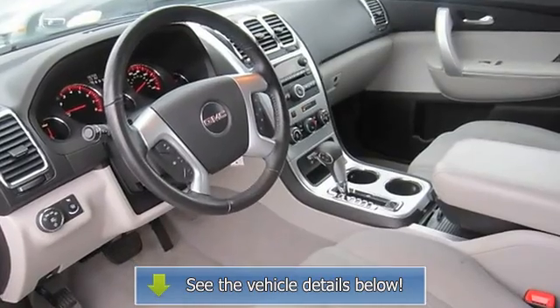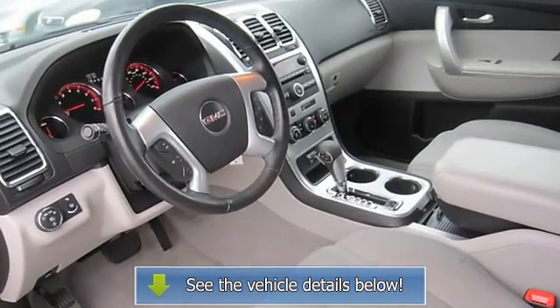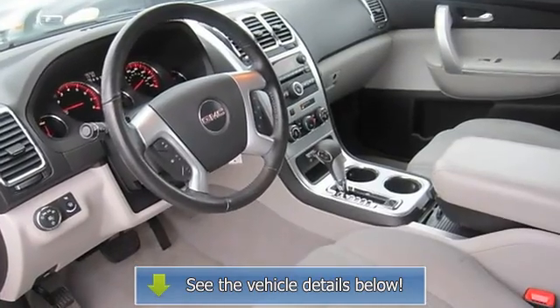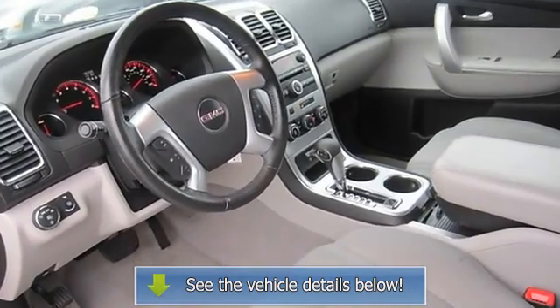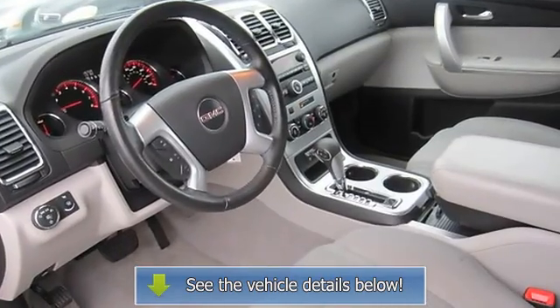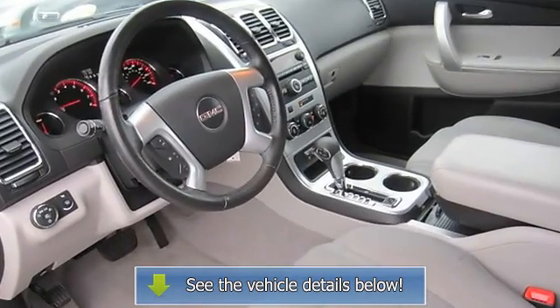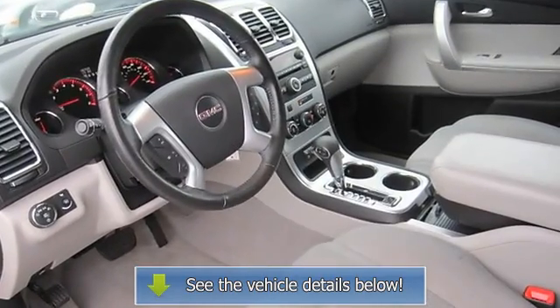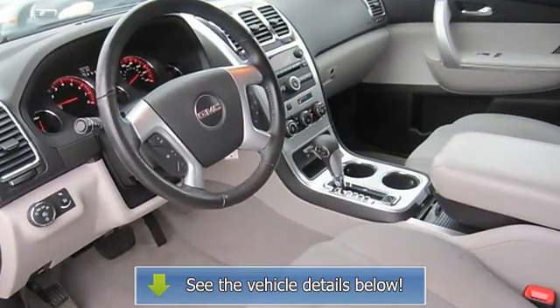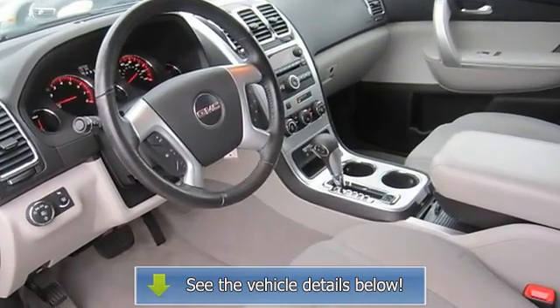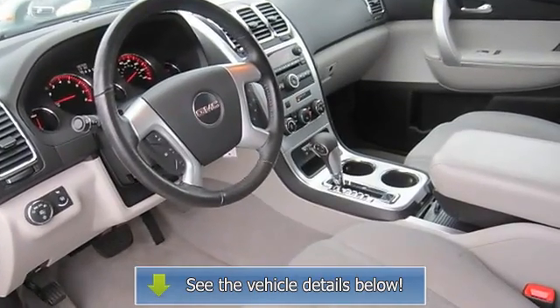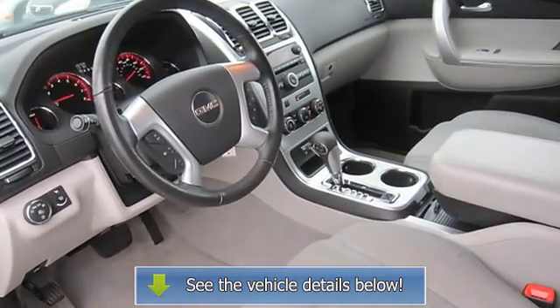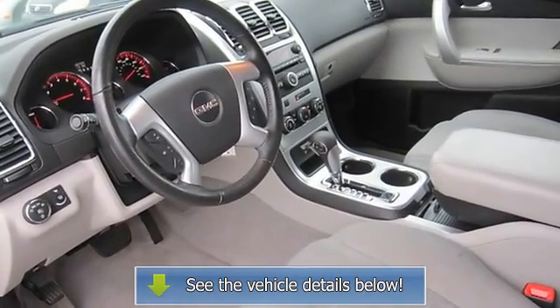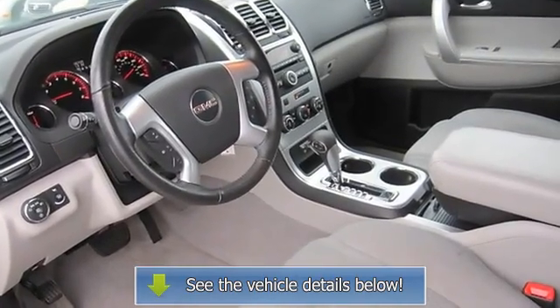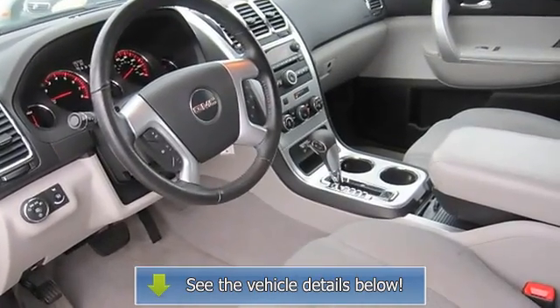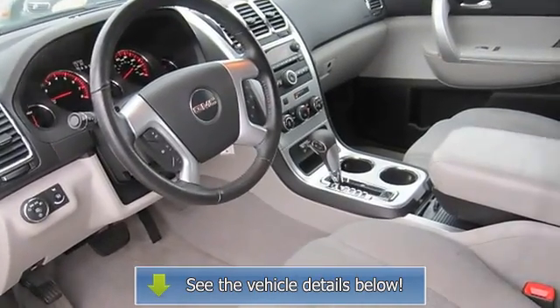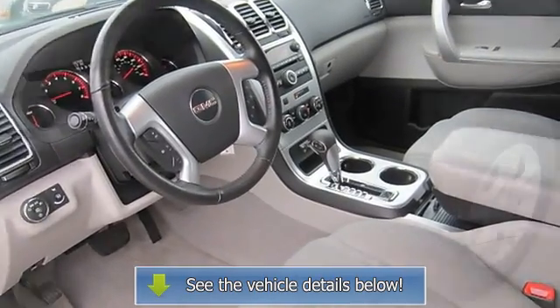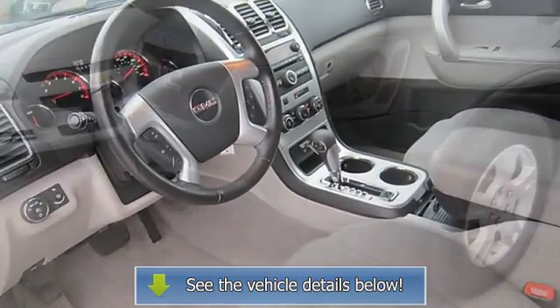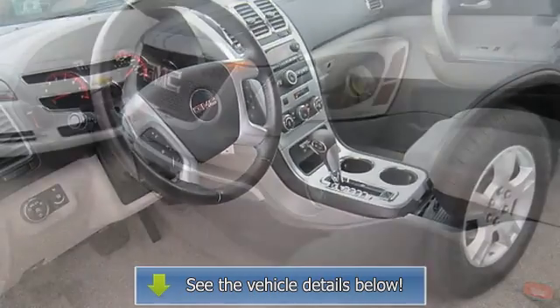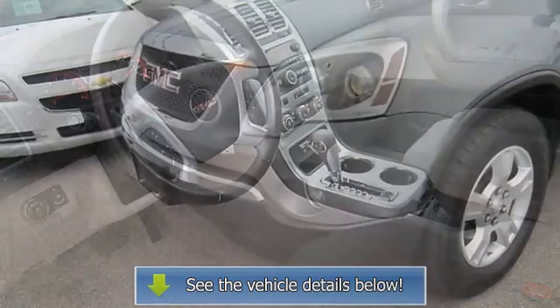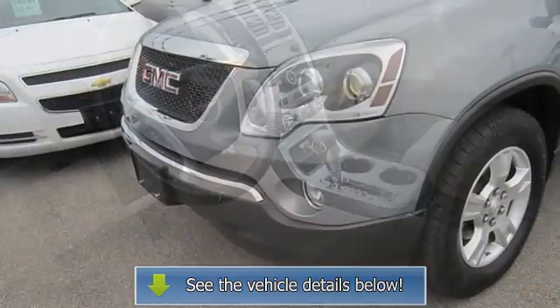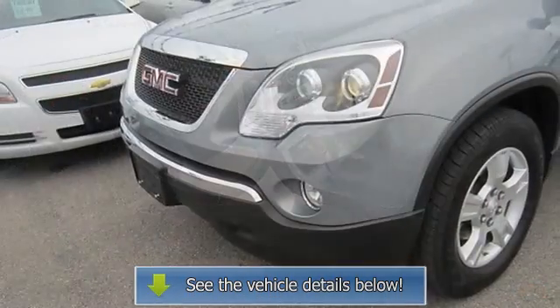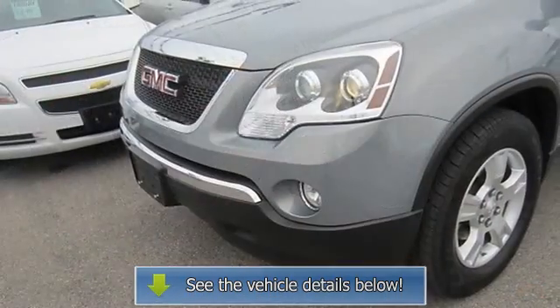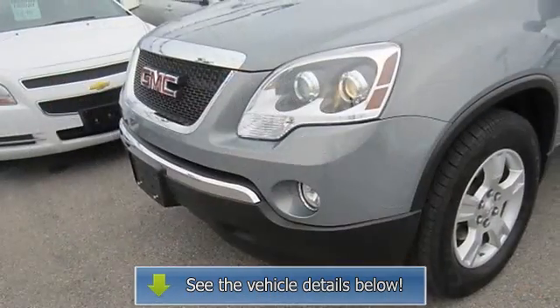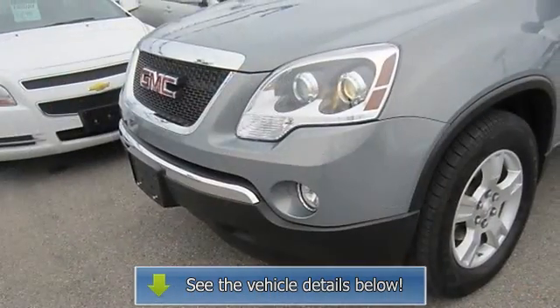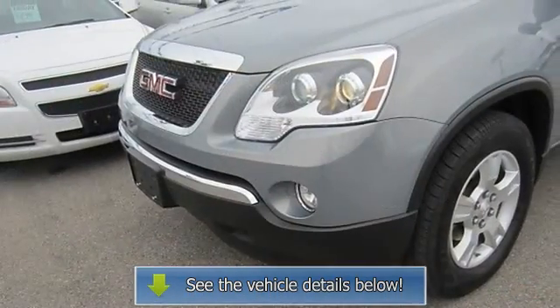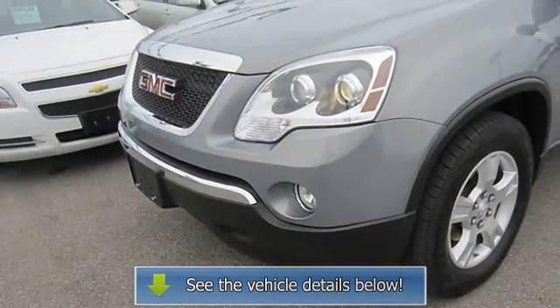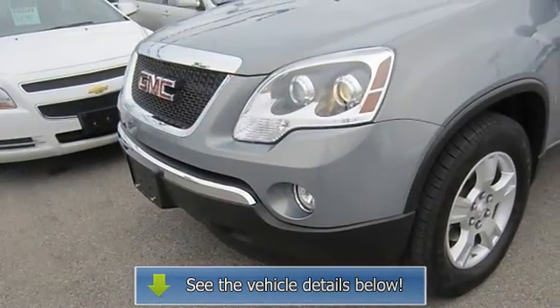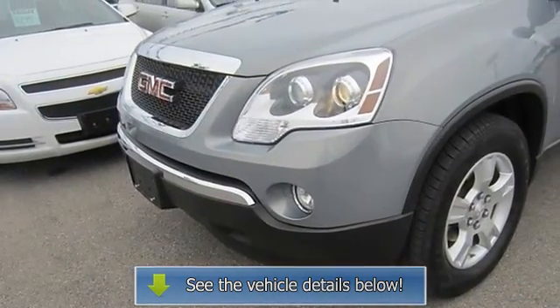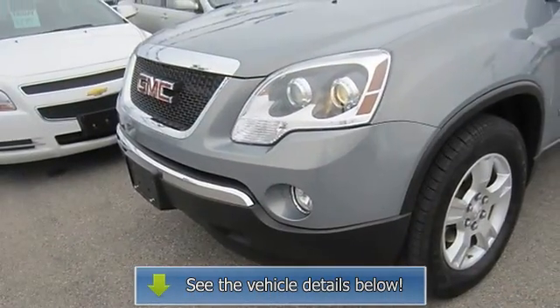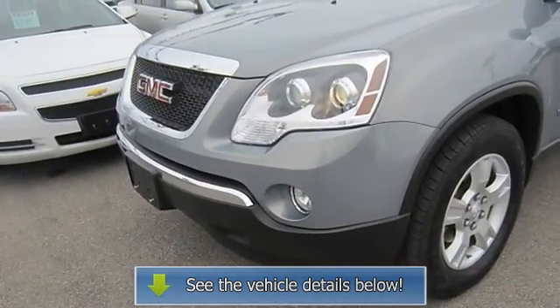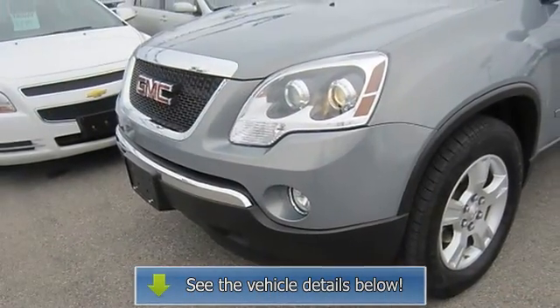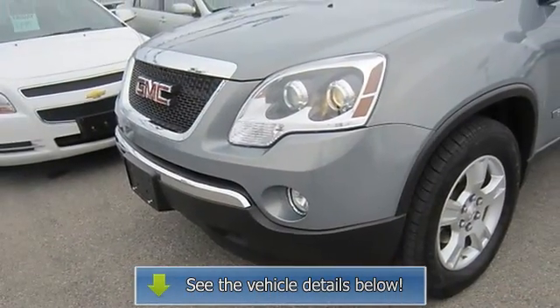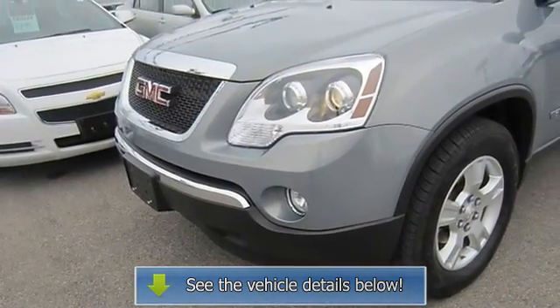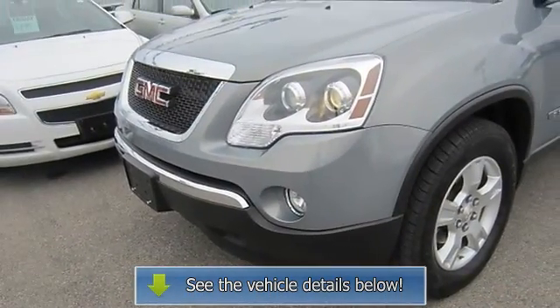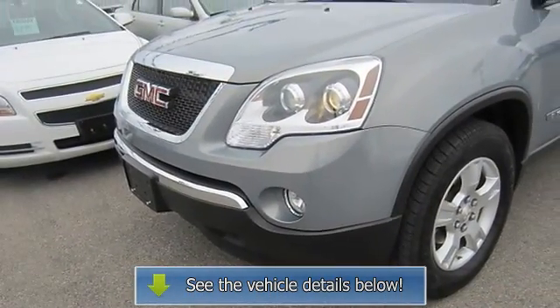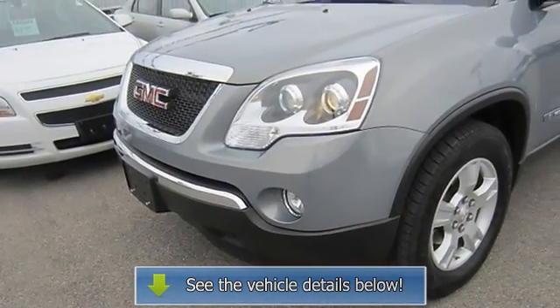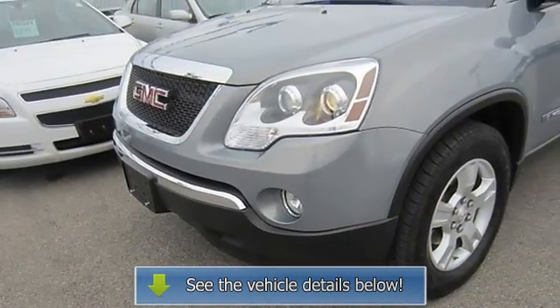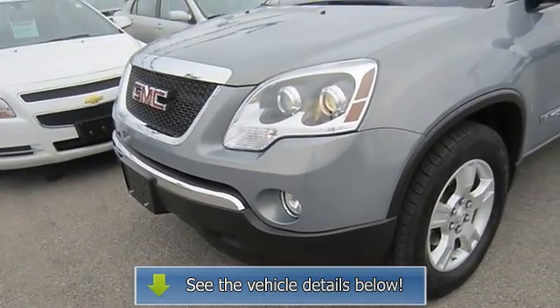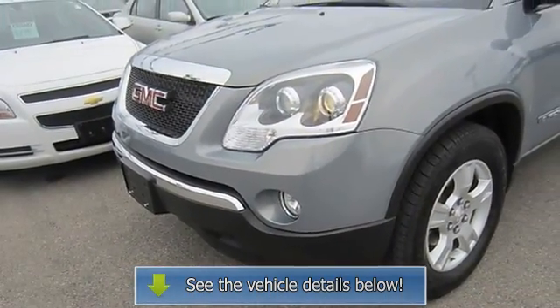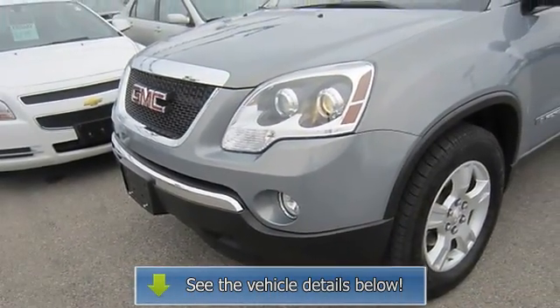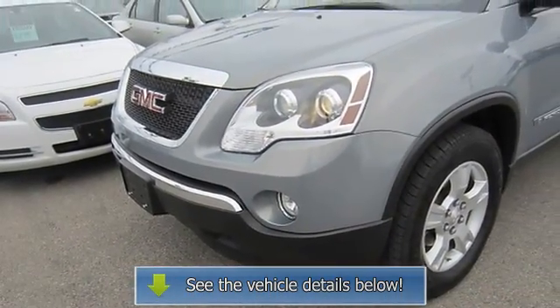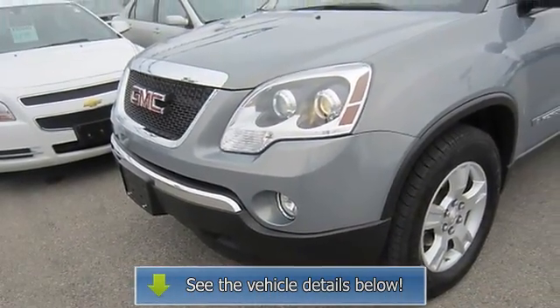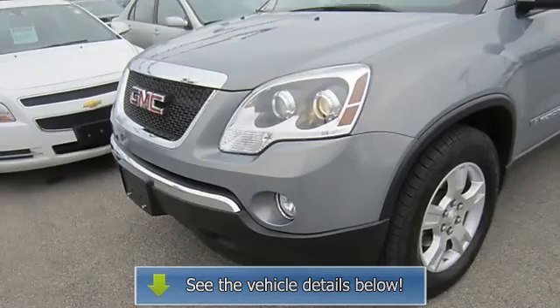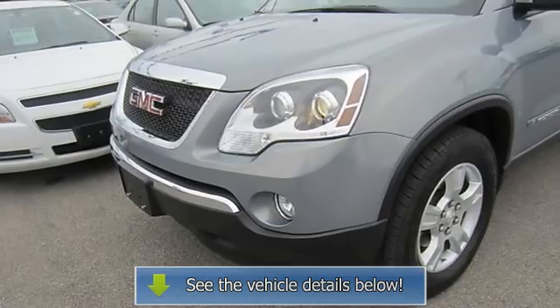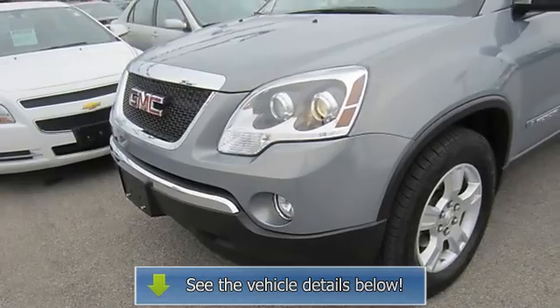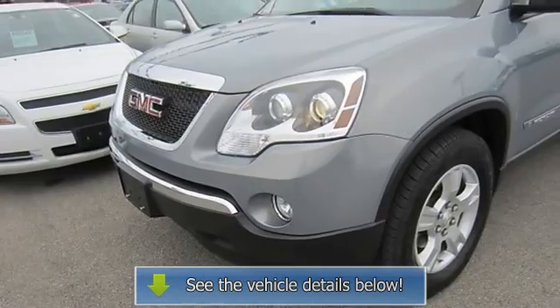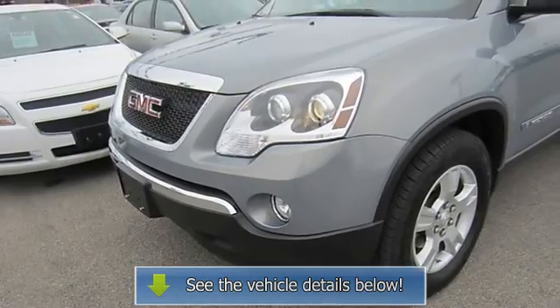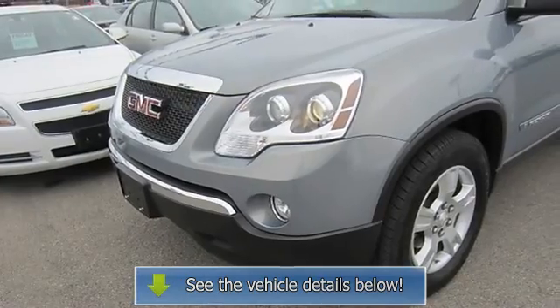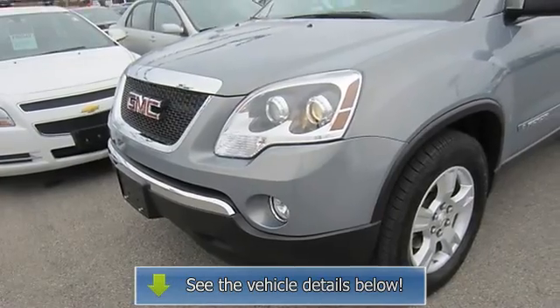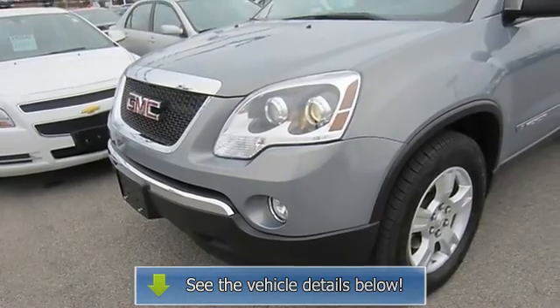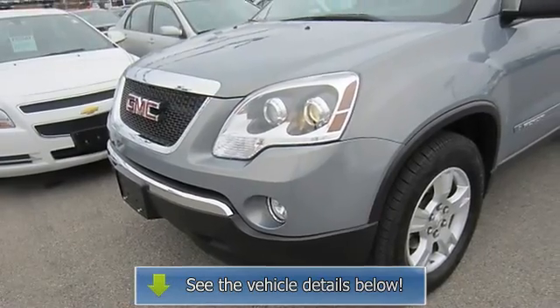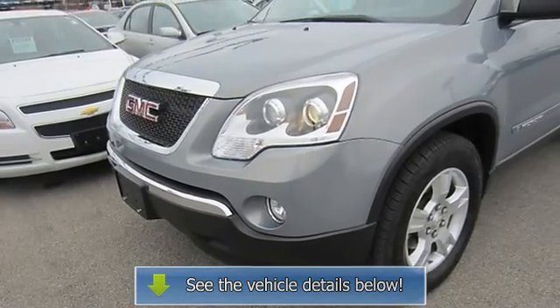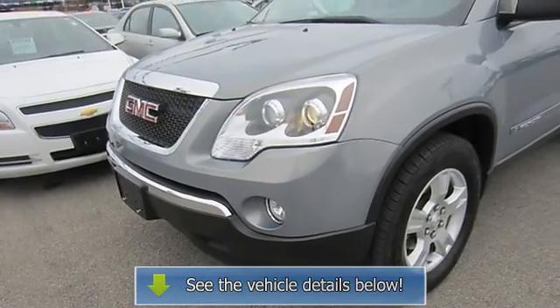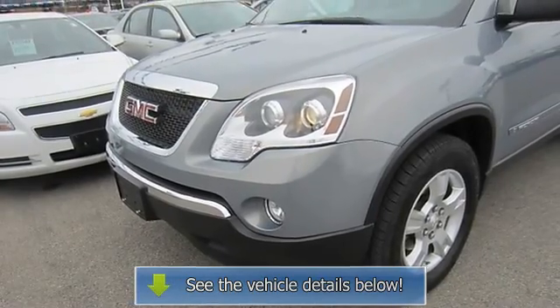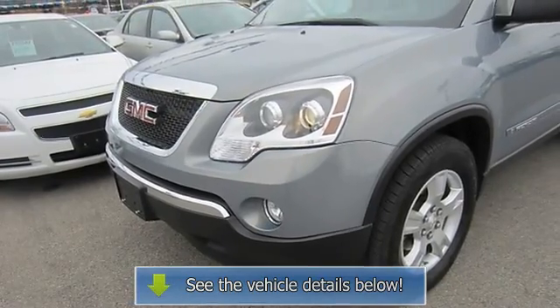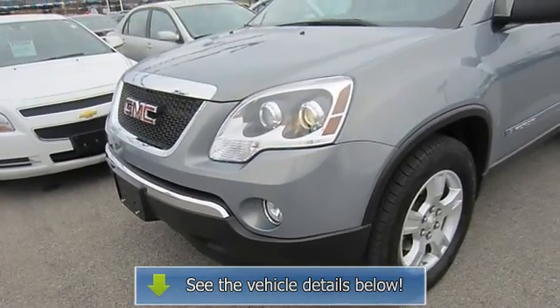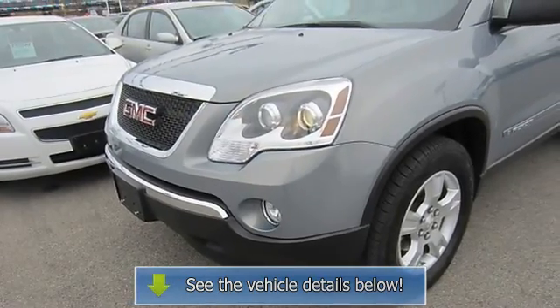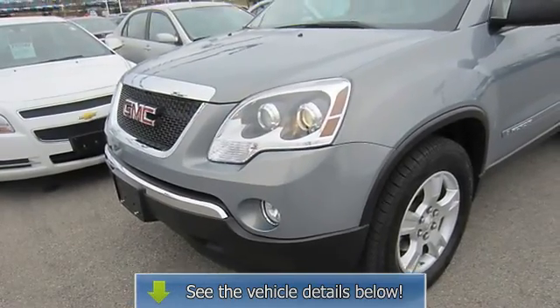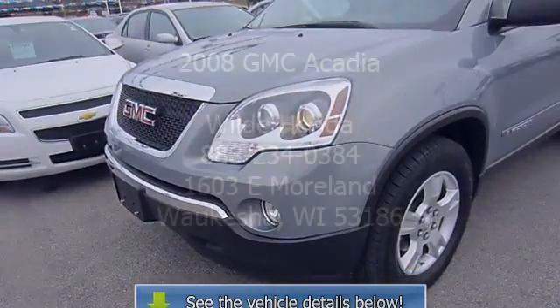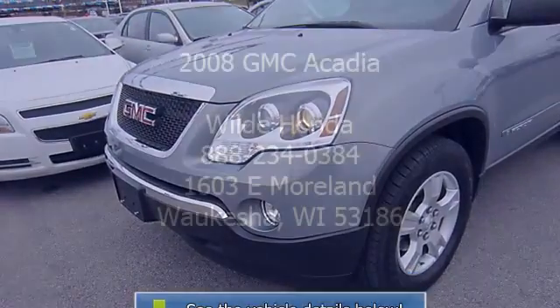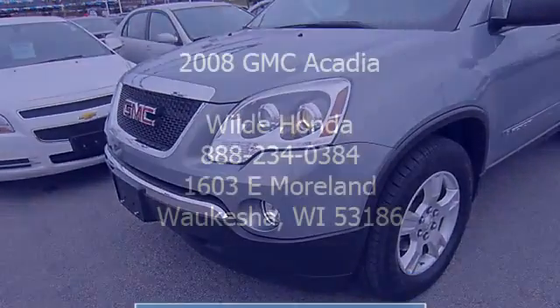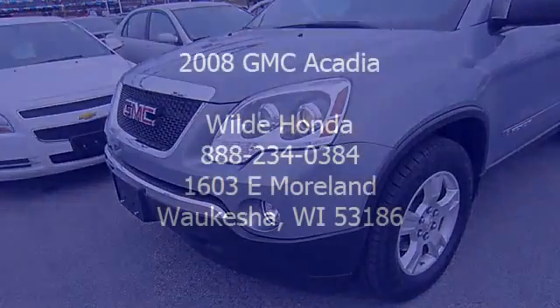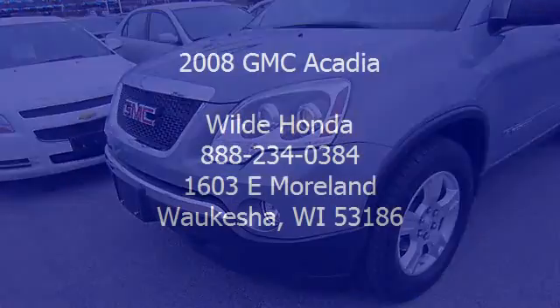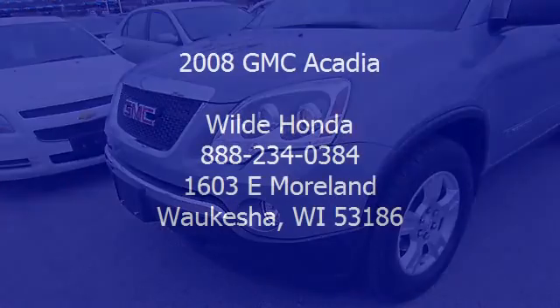AC, rear AC, rear seat heat ducts, rear defrost, rear reading lamps, driver airbag.